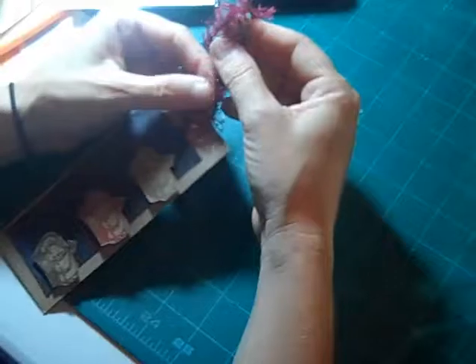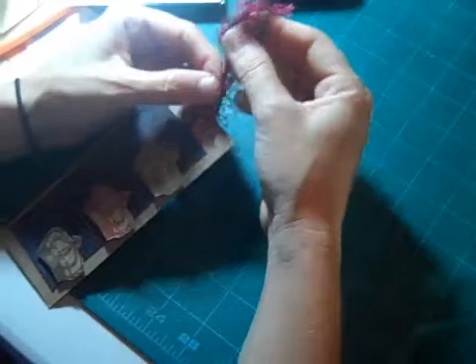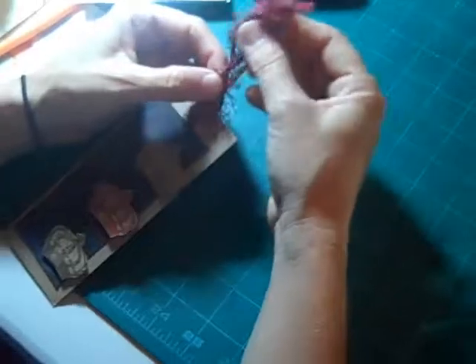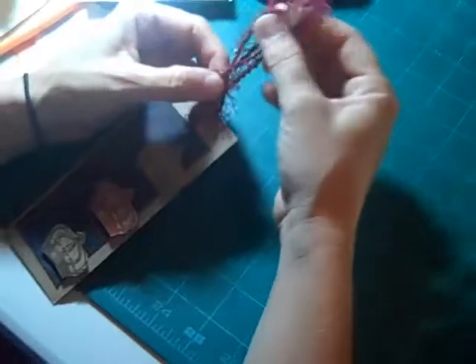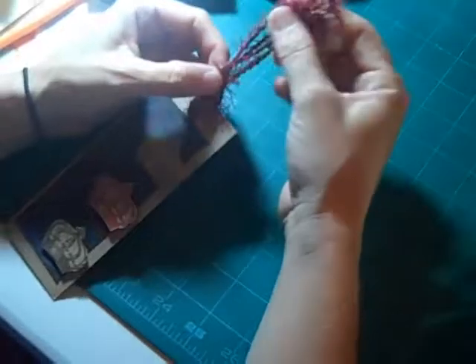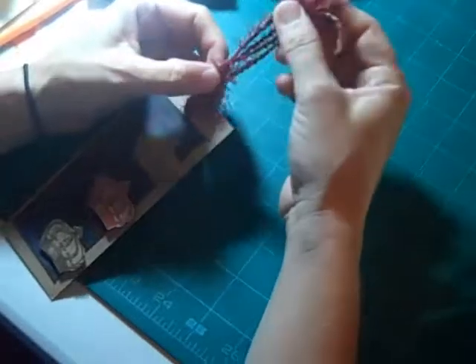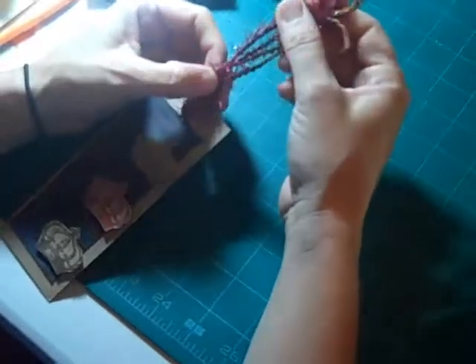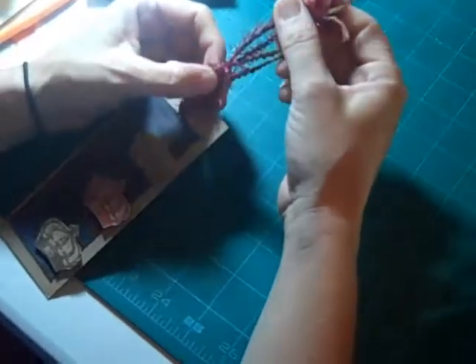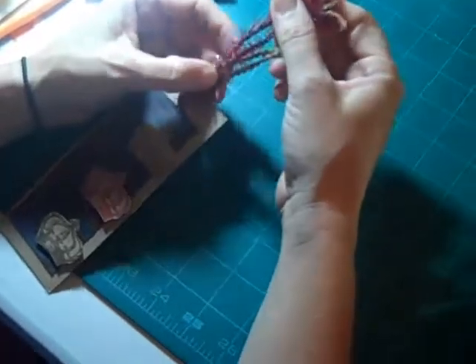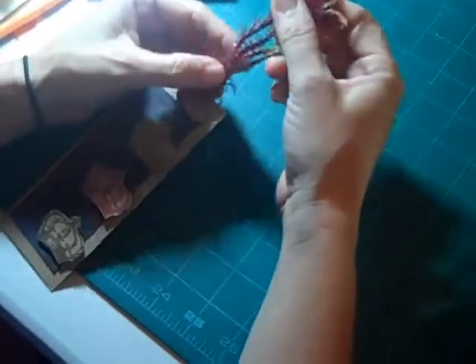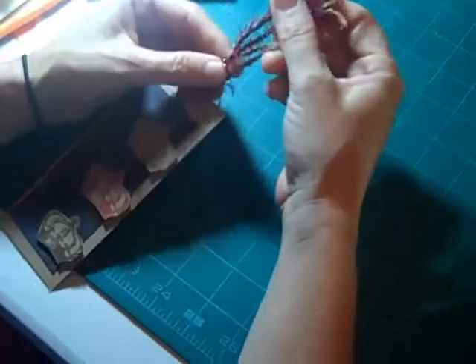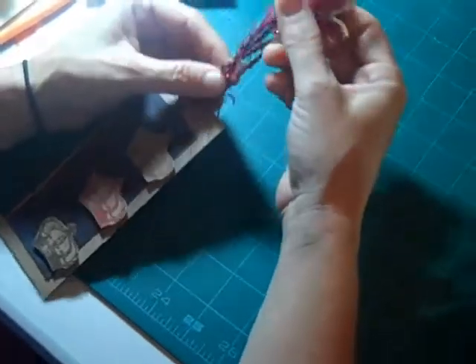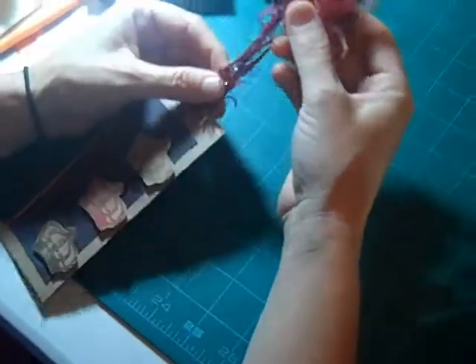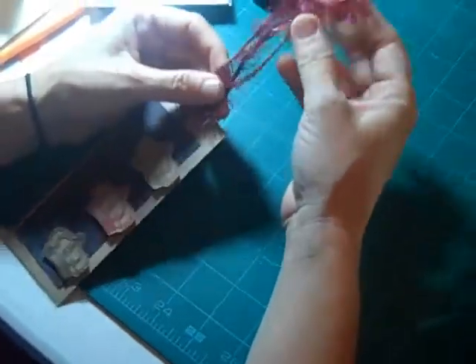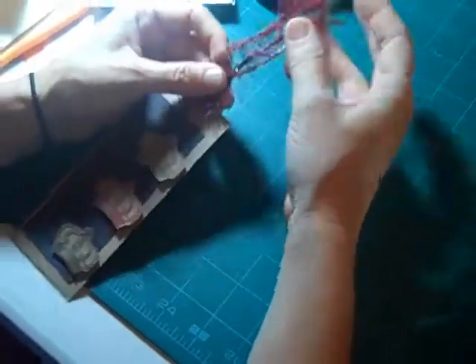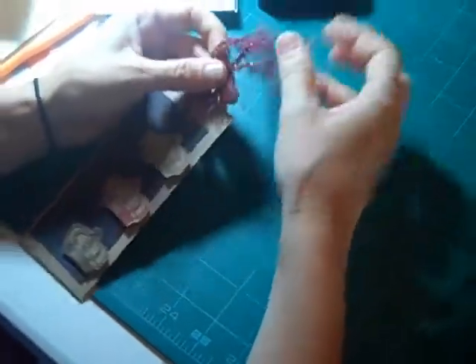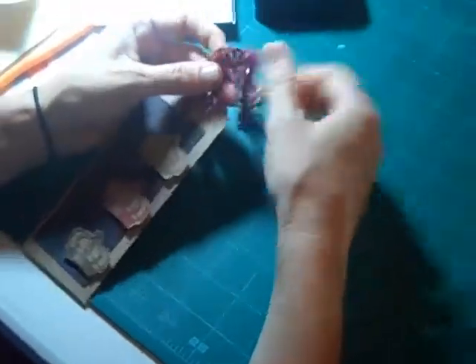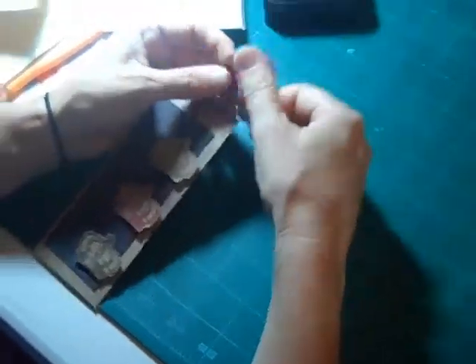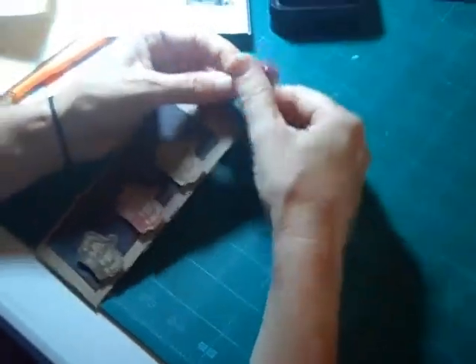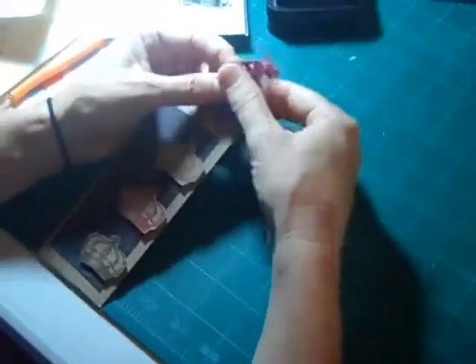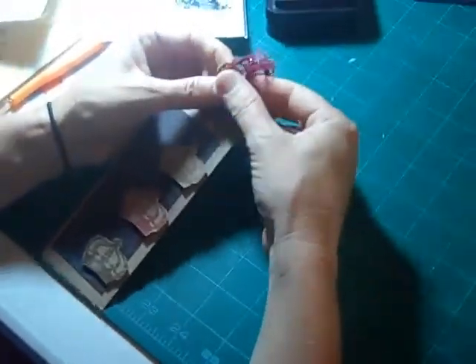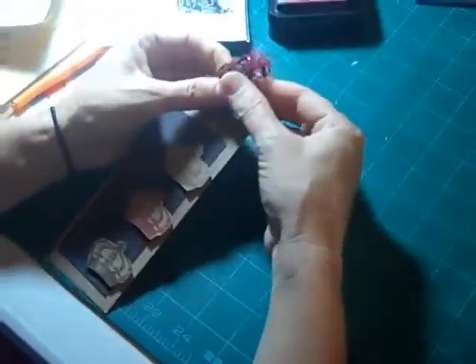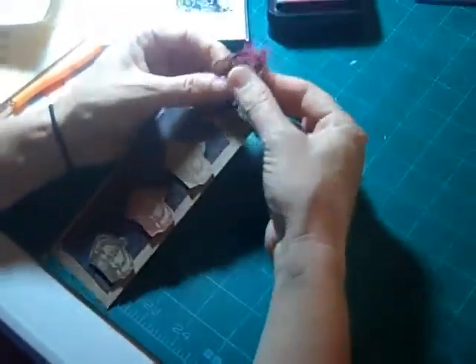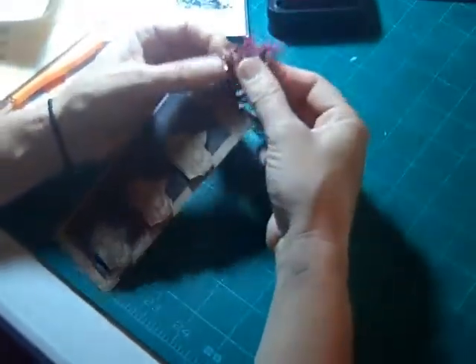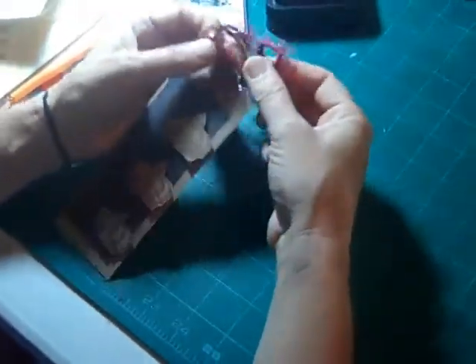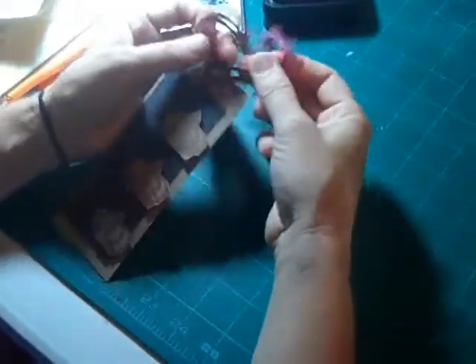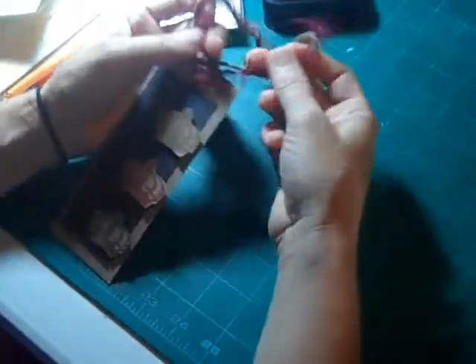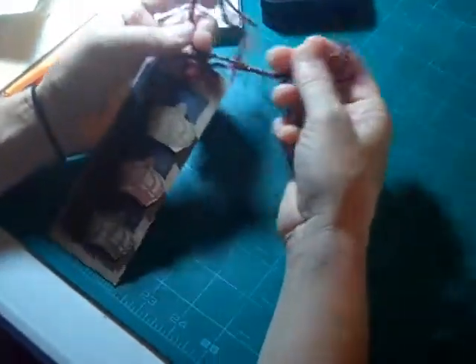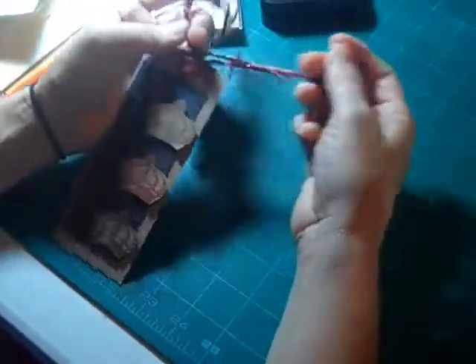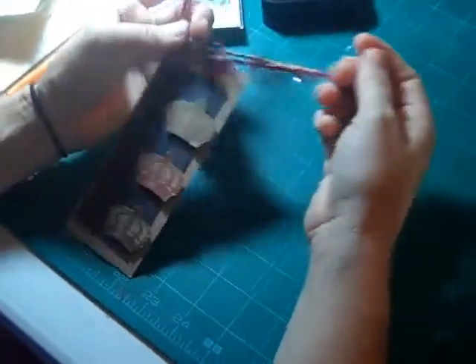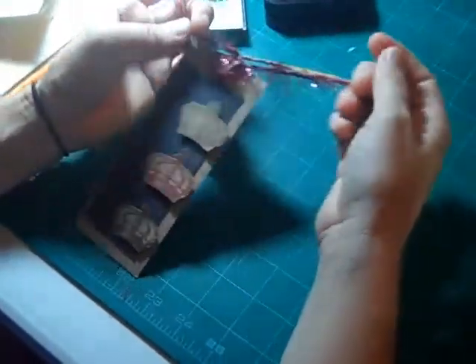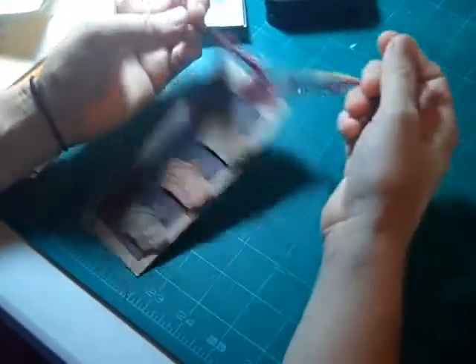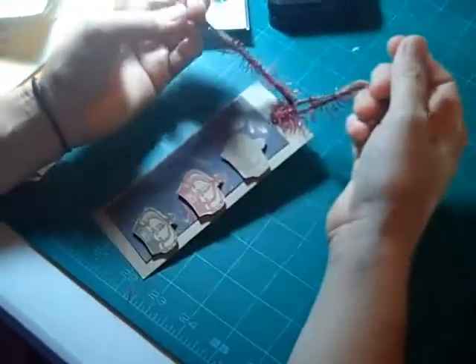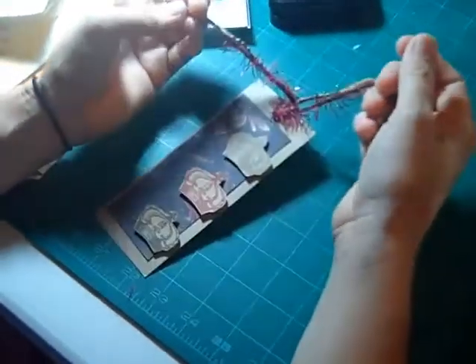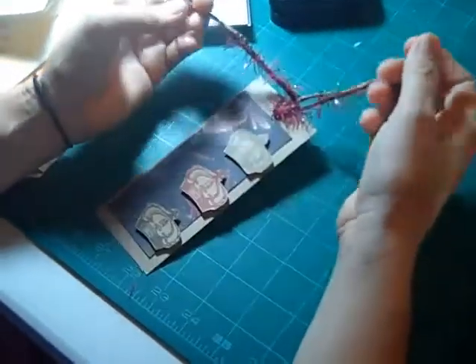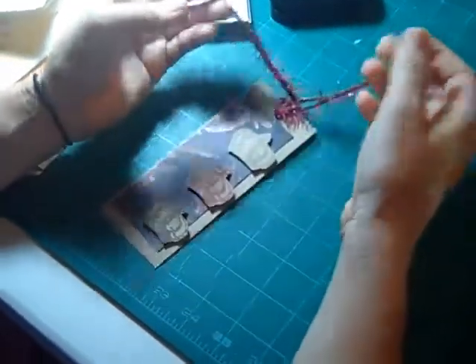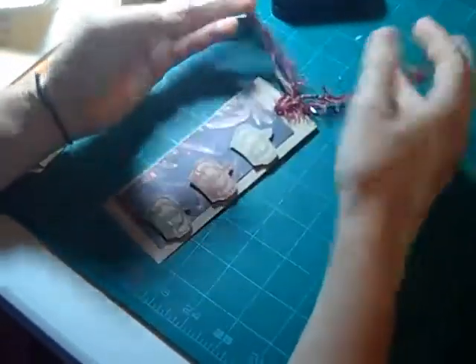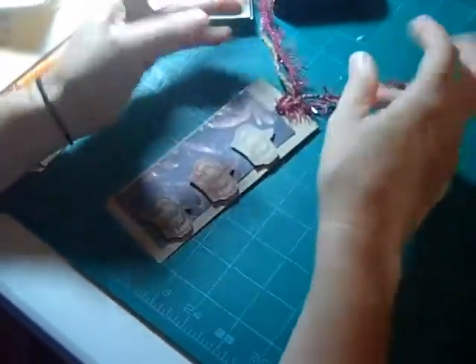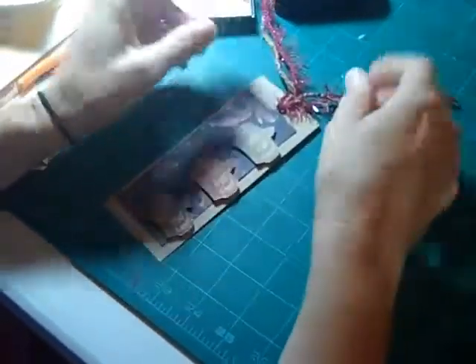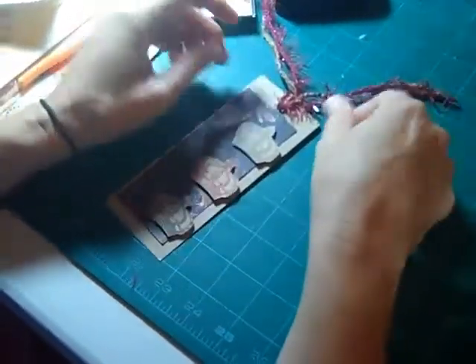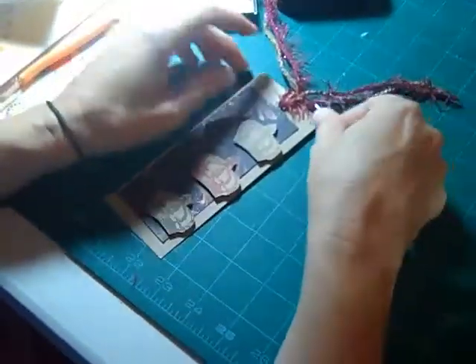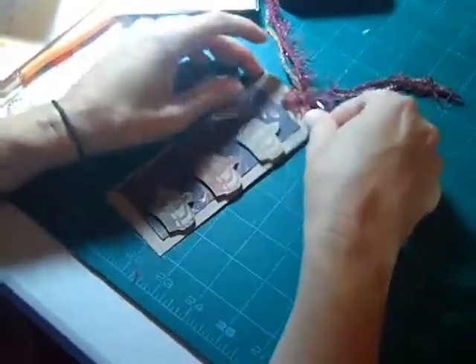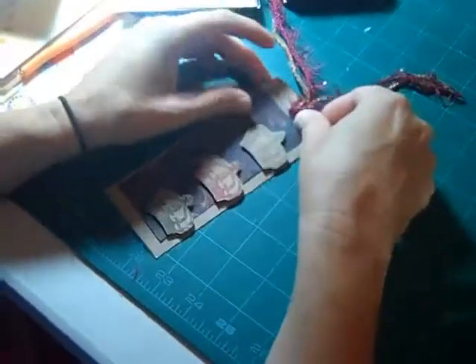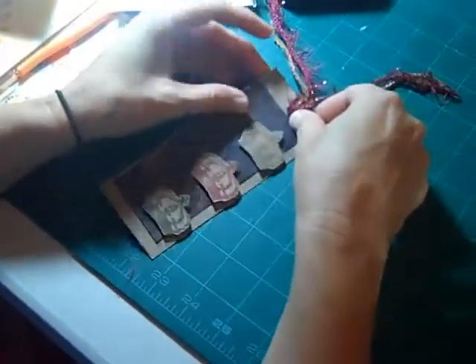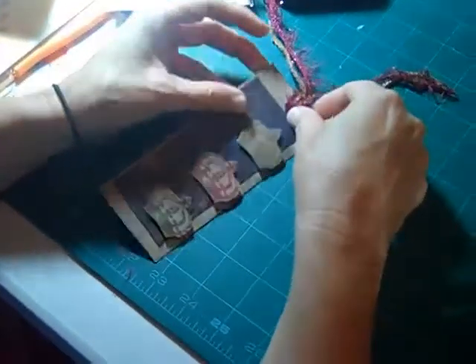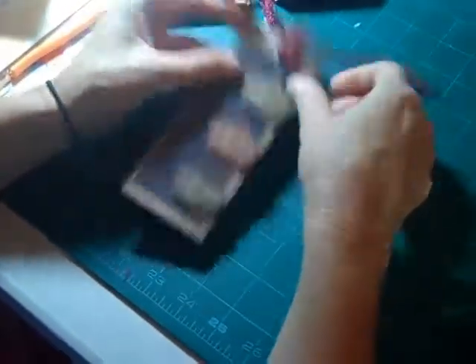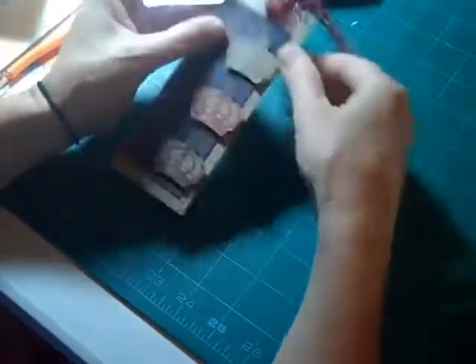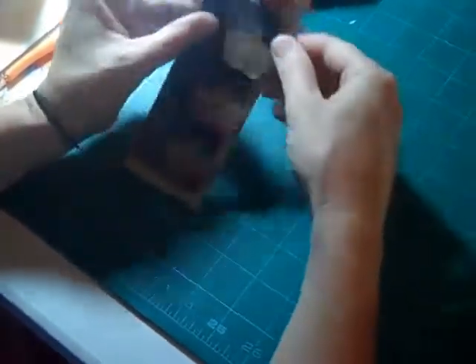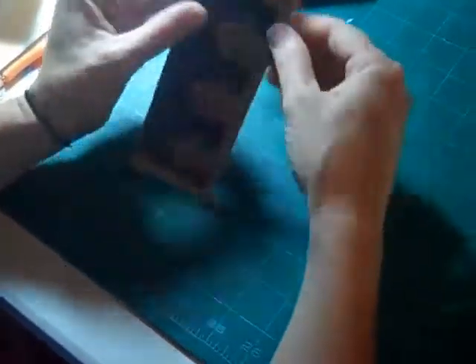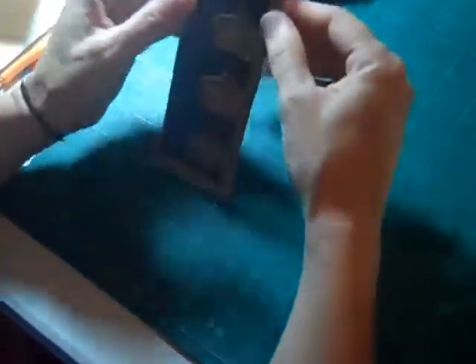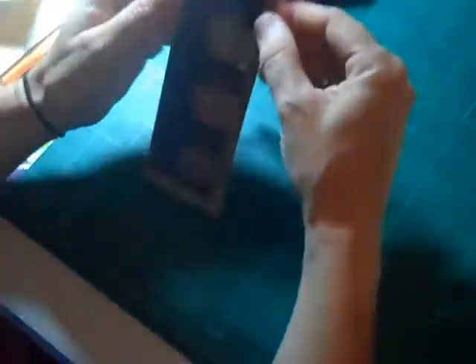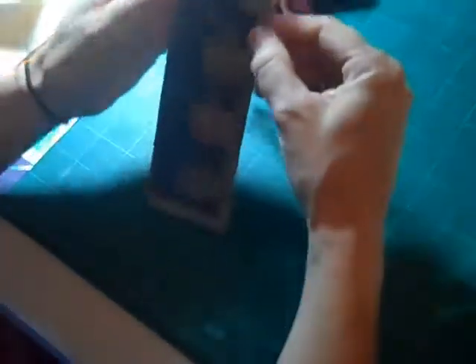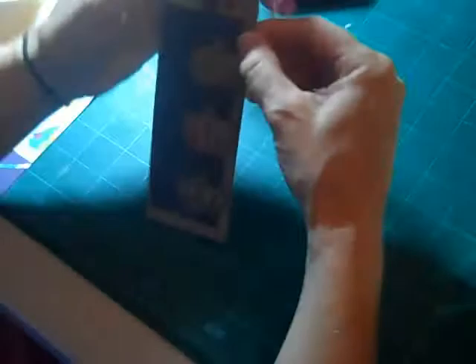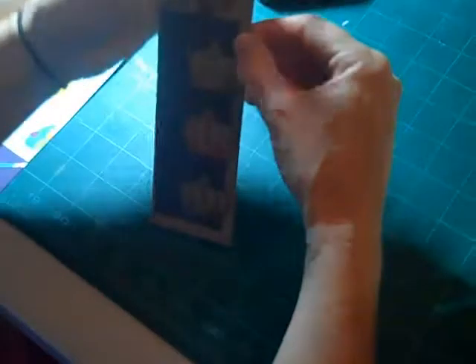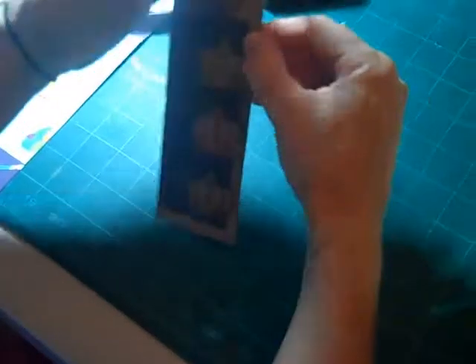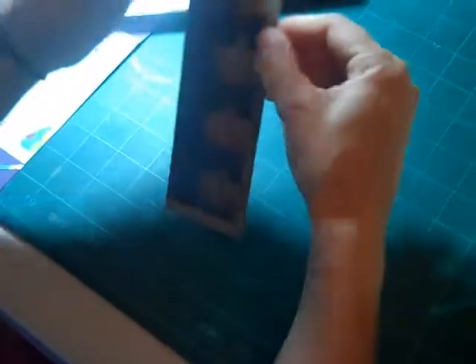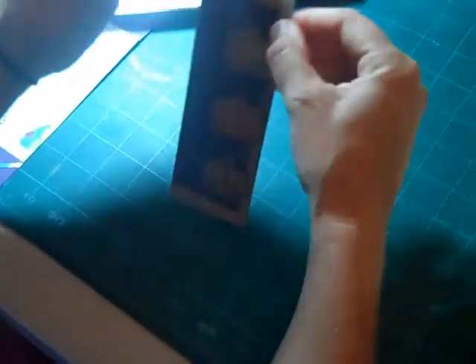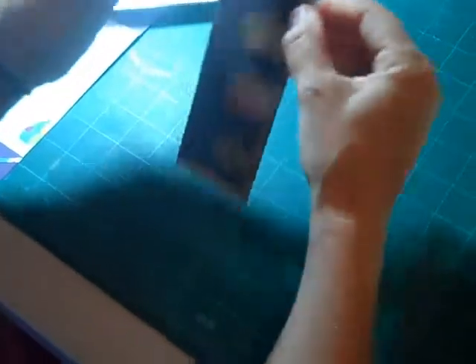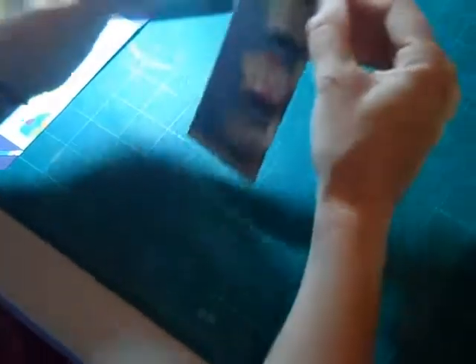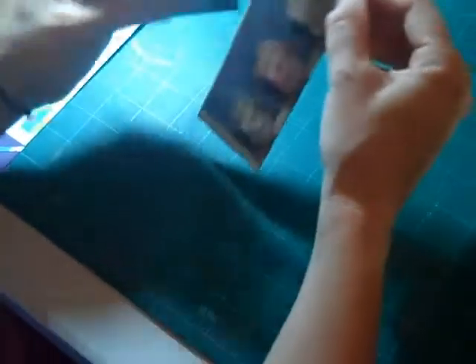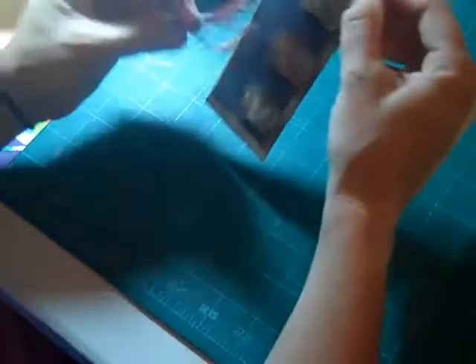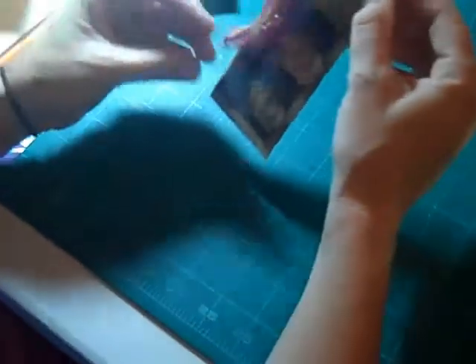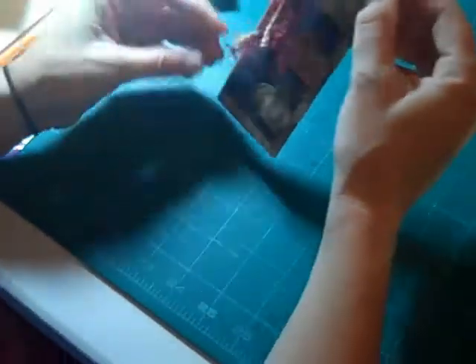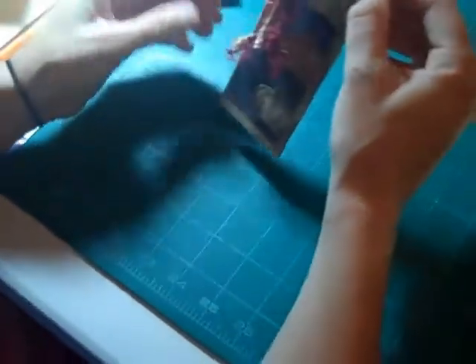Hi, this is Tammy from Simply Scrappers. Today we're going to talk about making this really nice, unique bookmark.